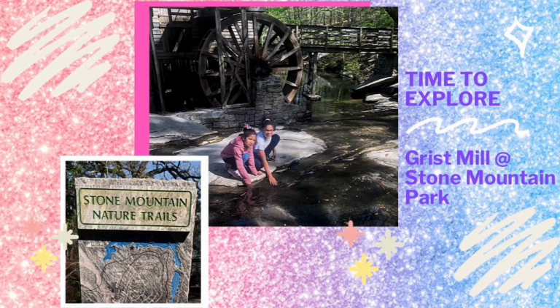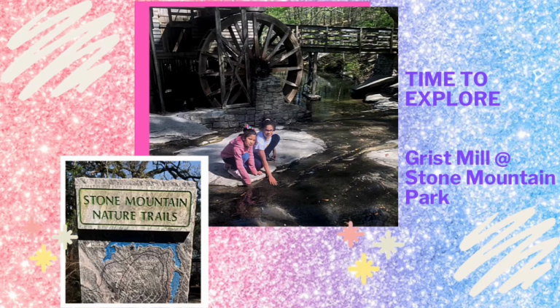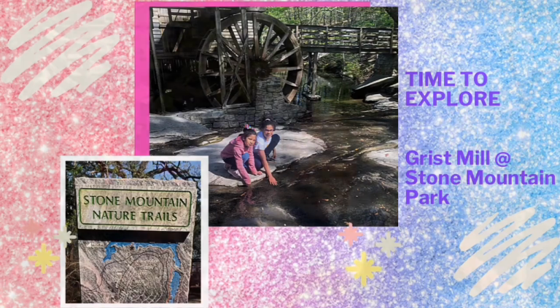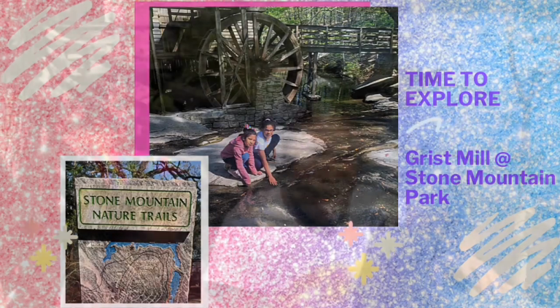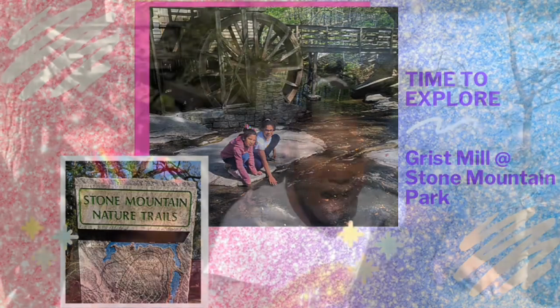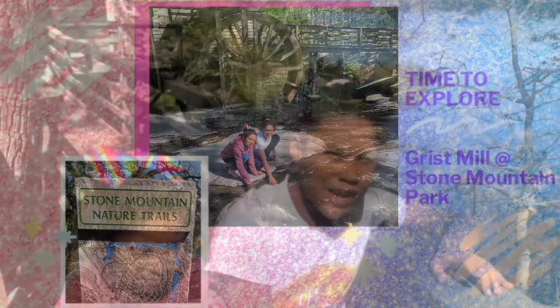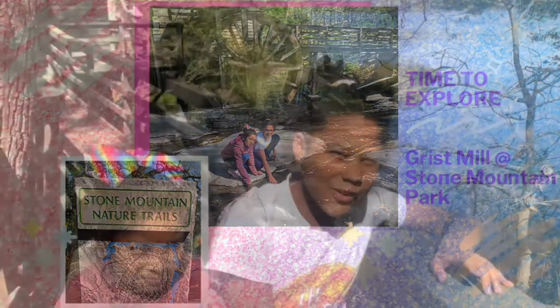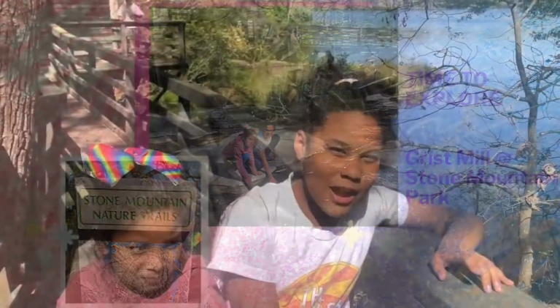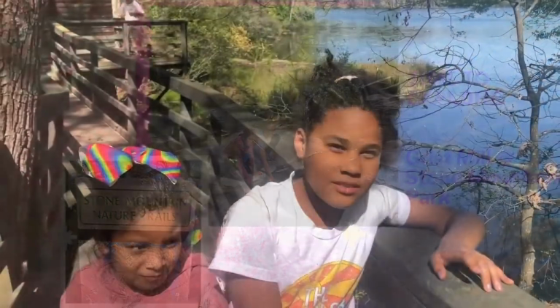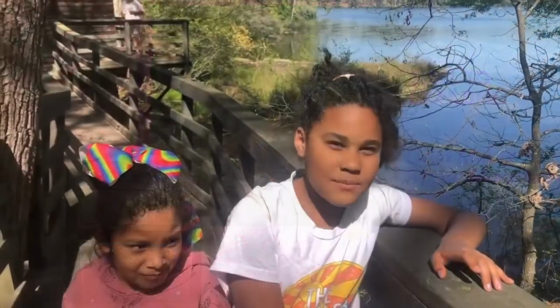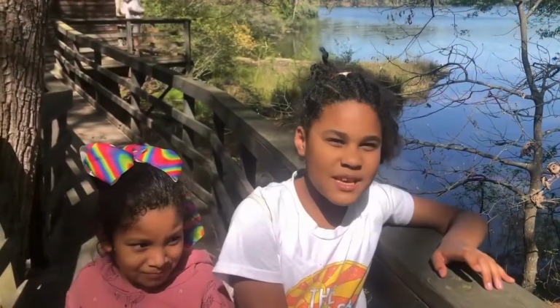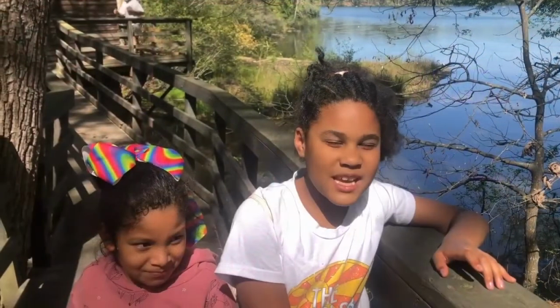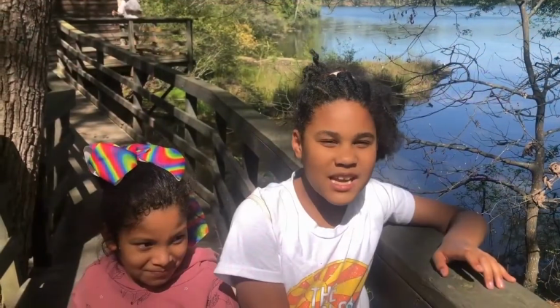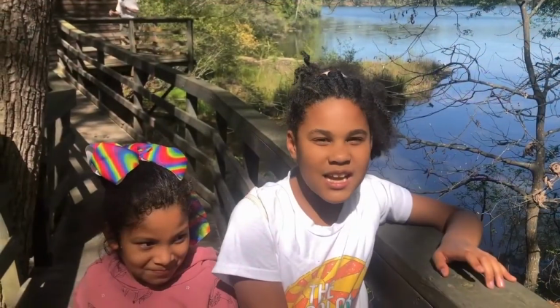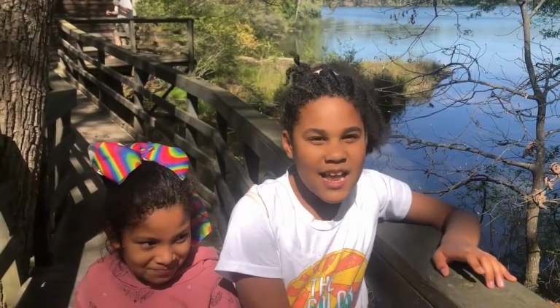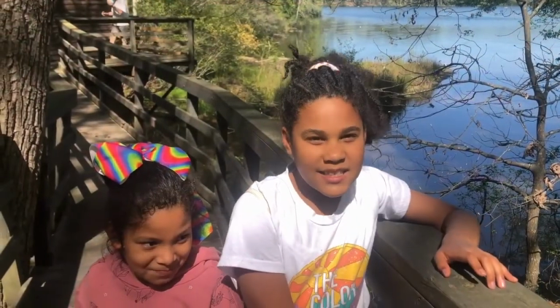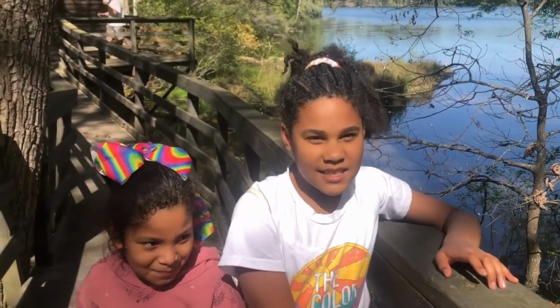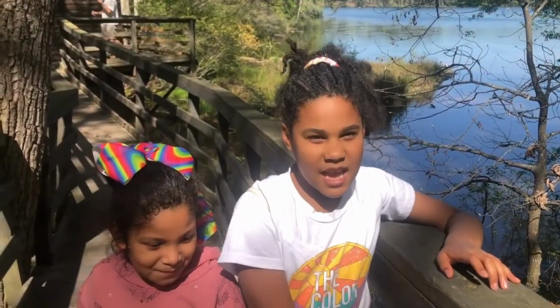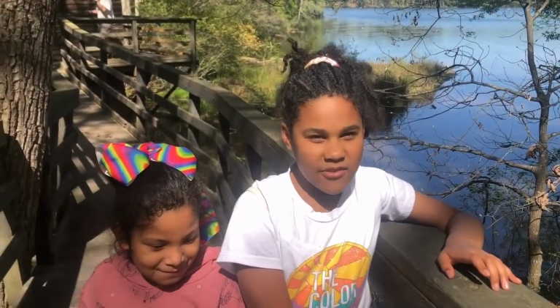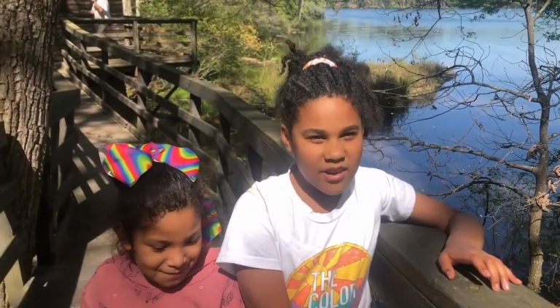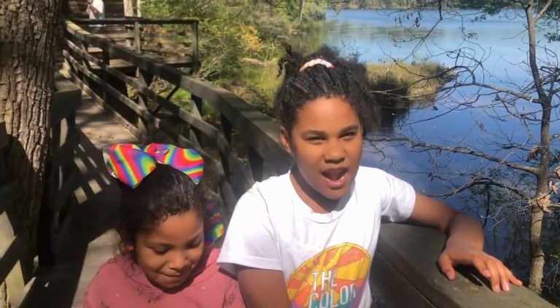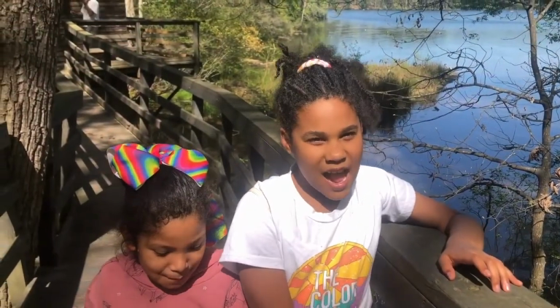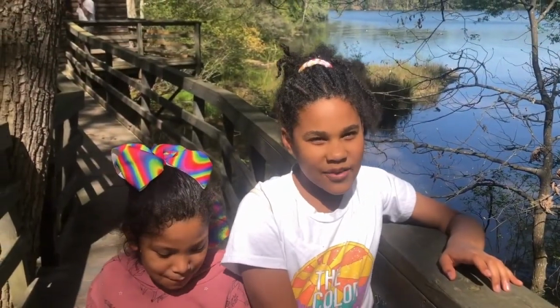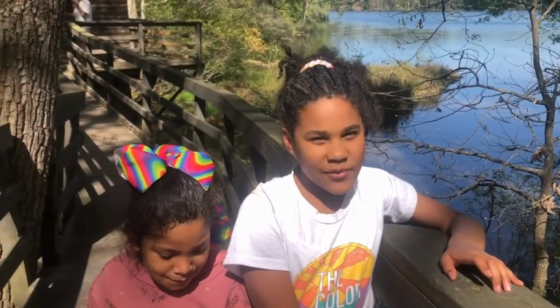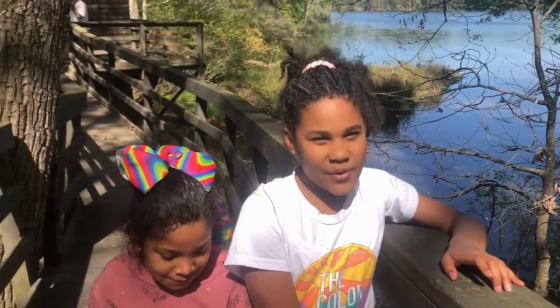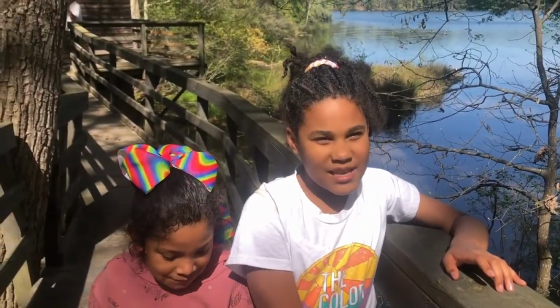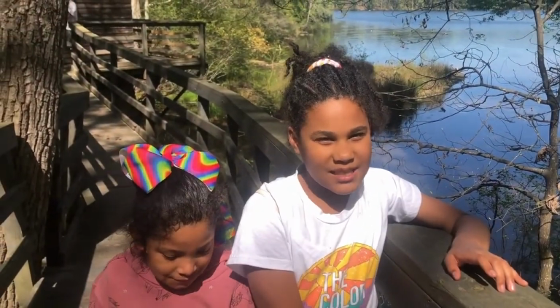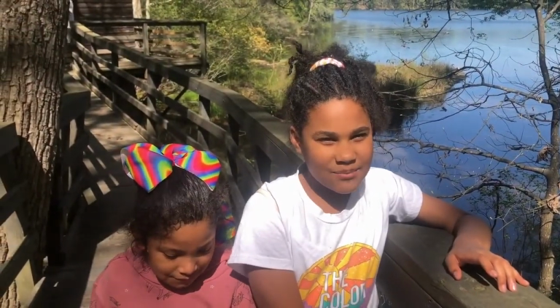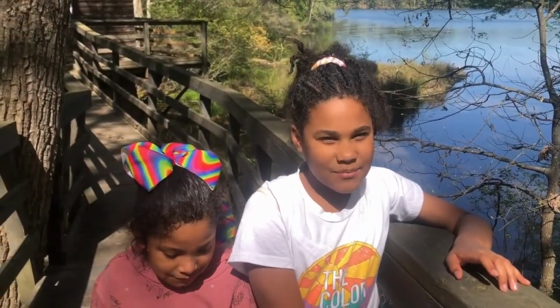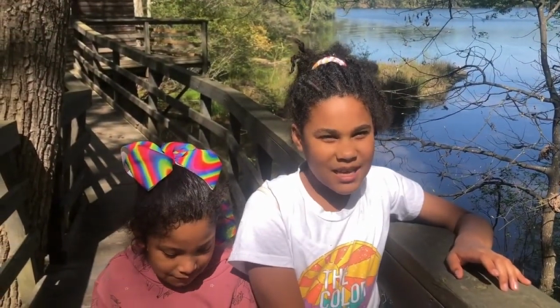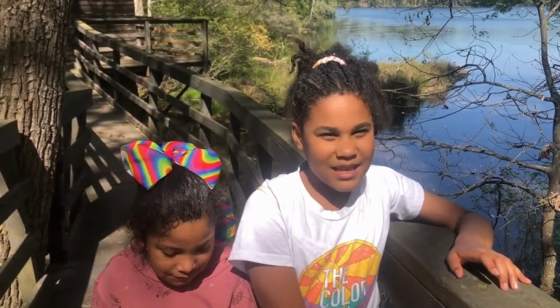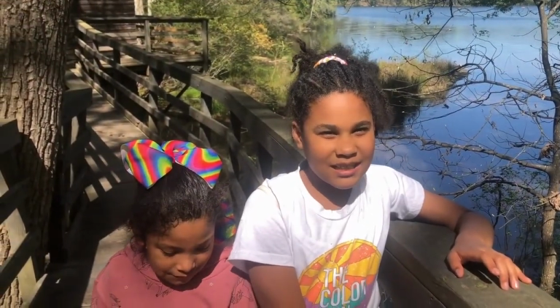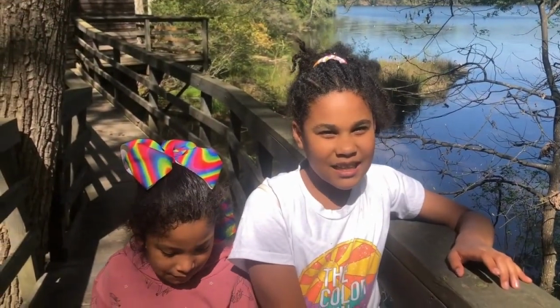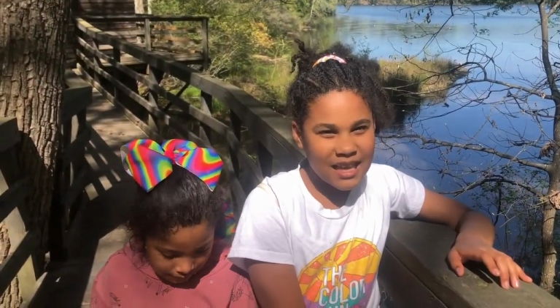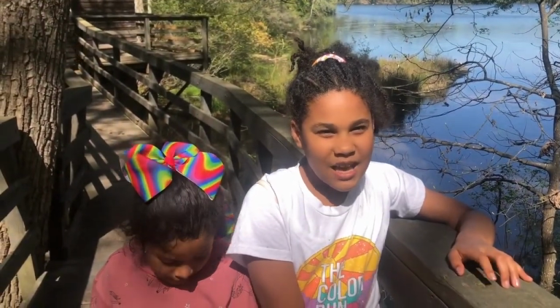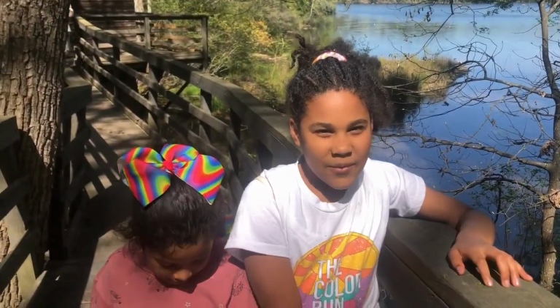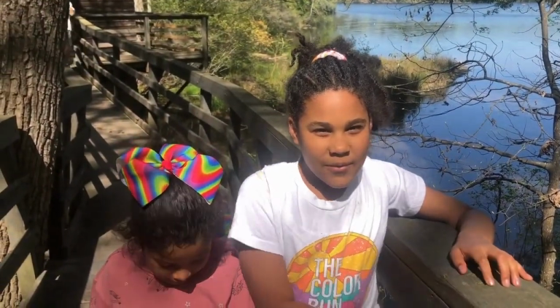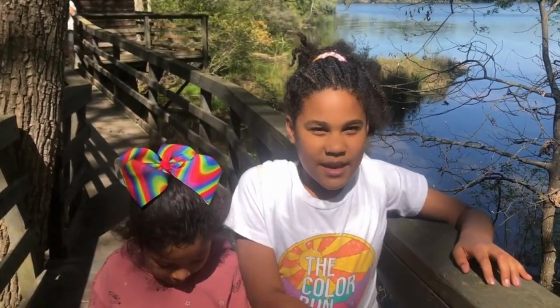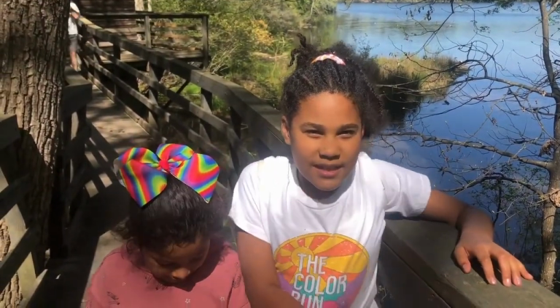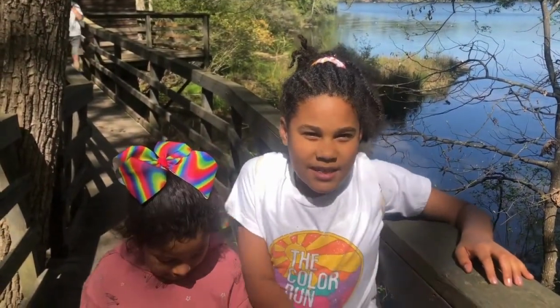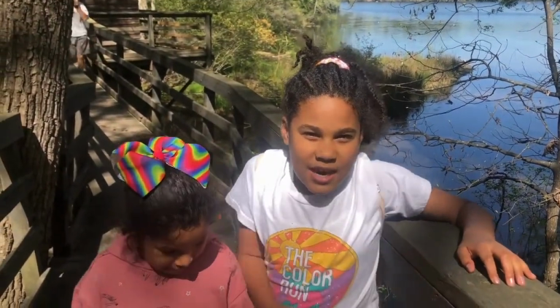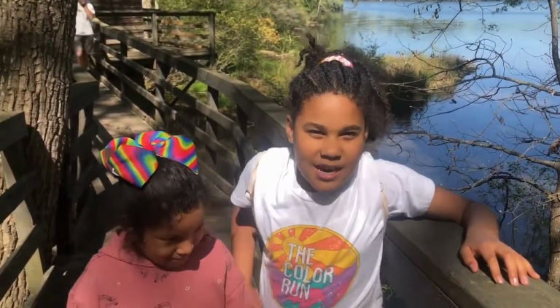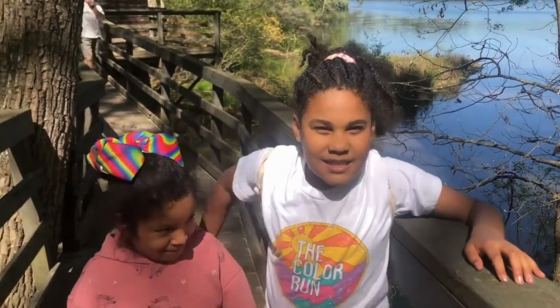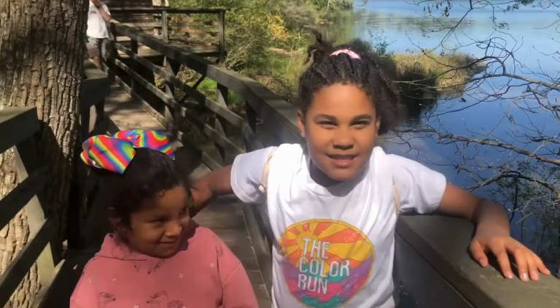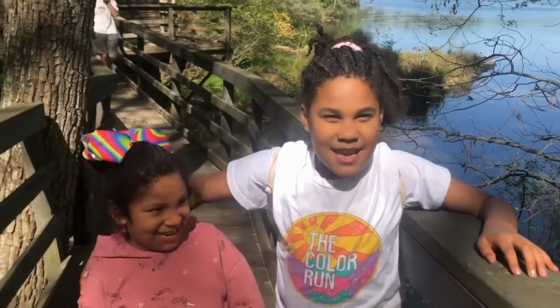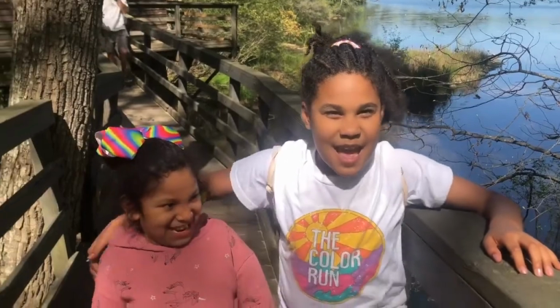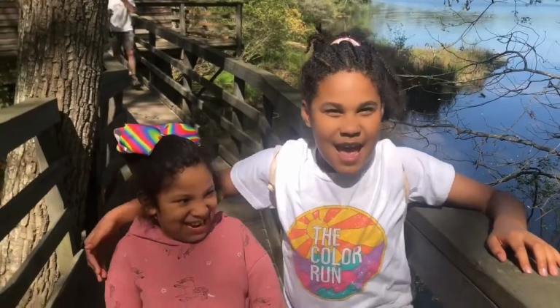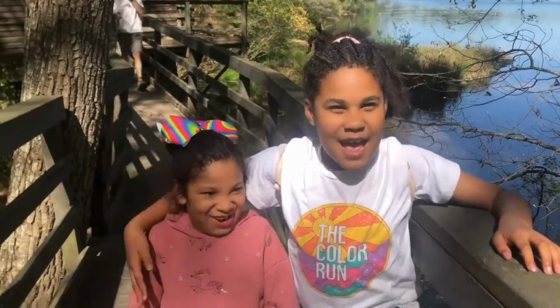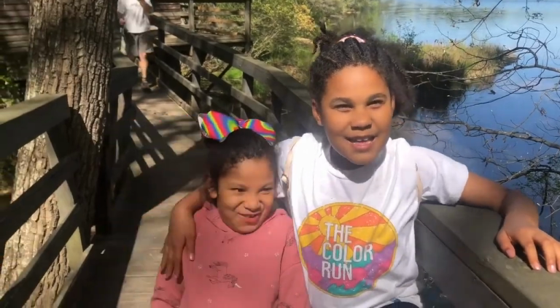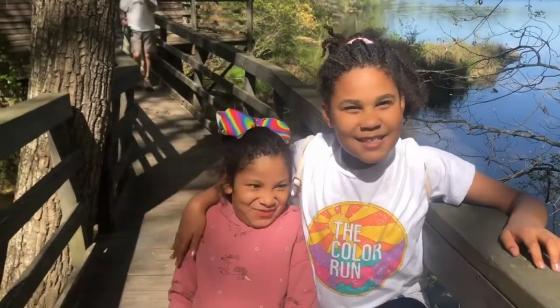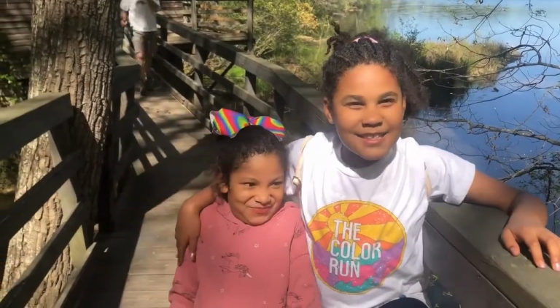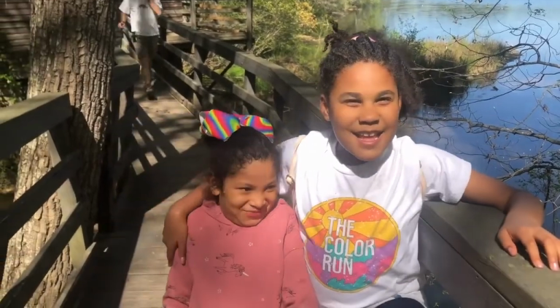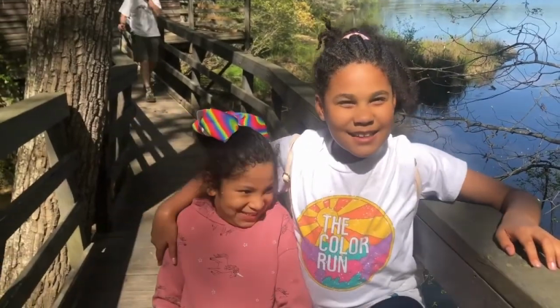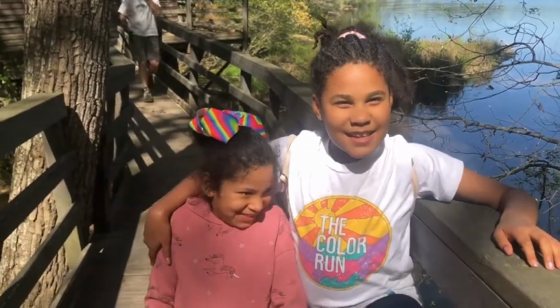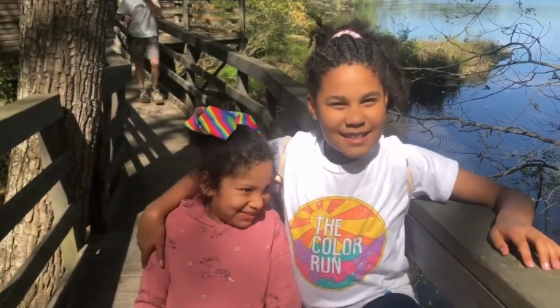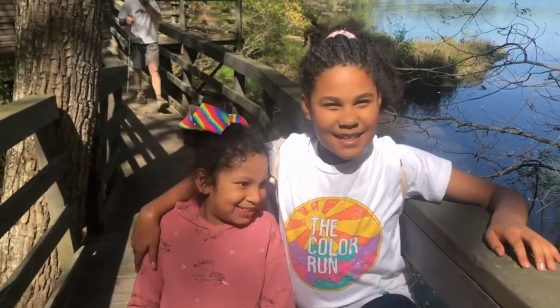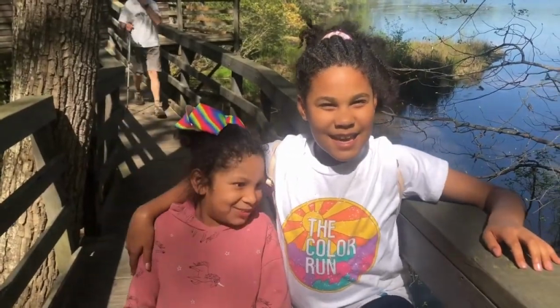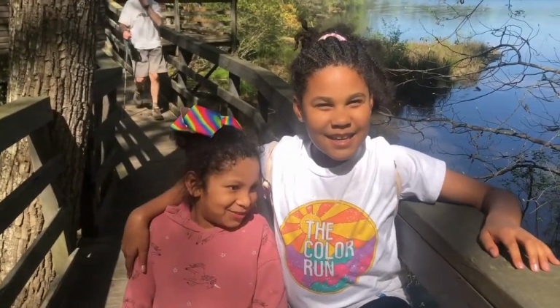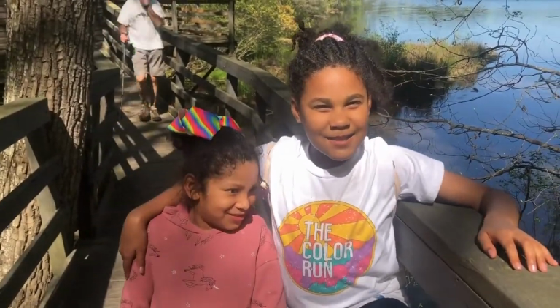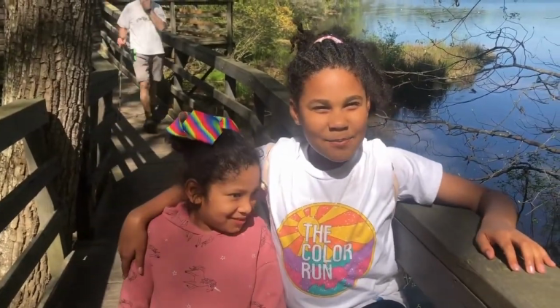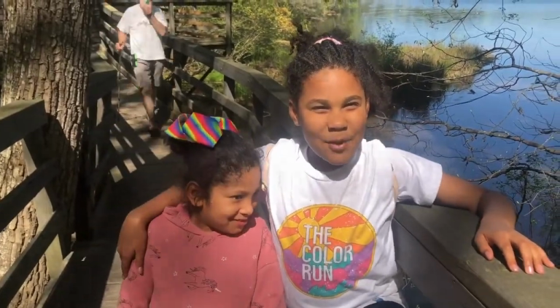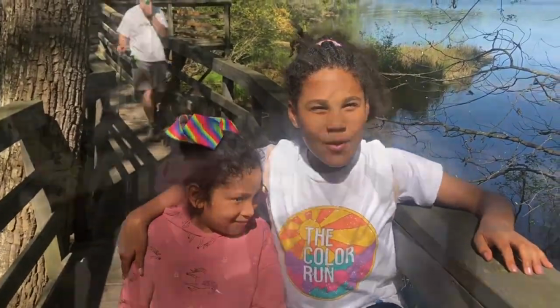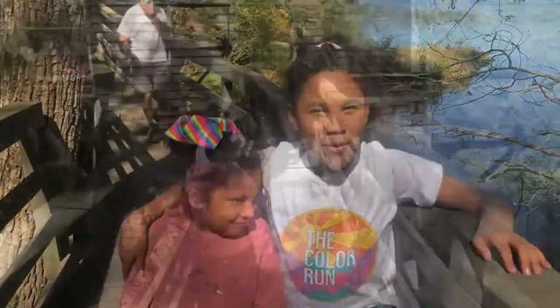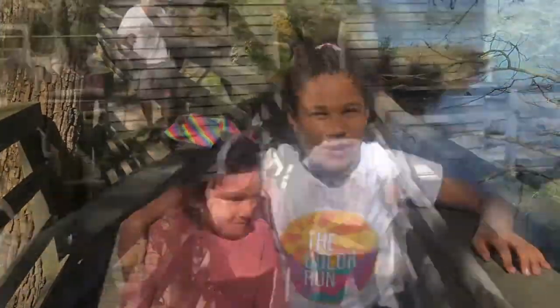Hi, Crafty B here. Today we're at Brist Mill with Artsy S. Let's get exploring.